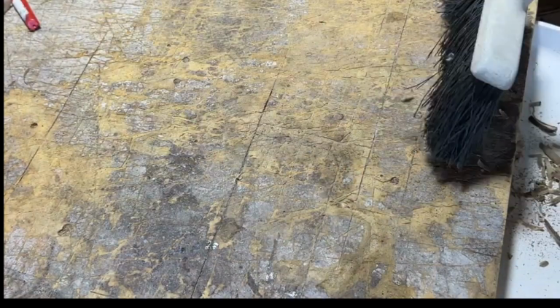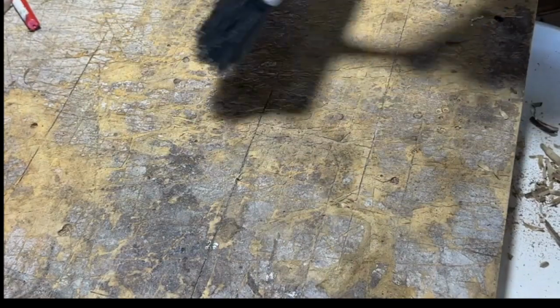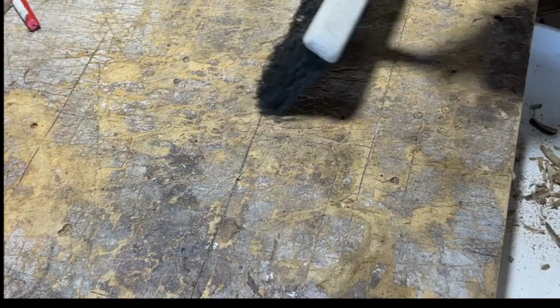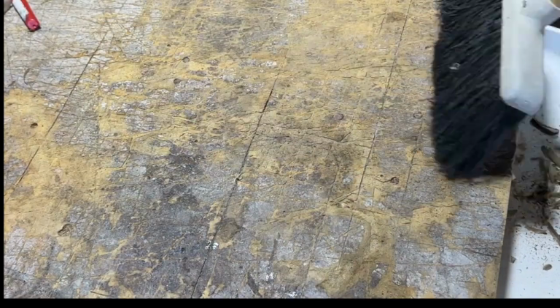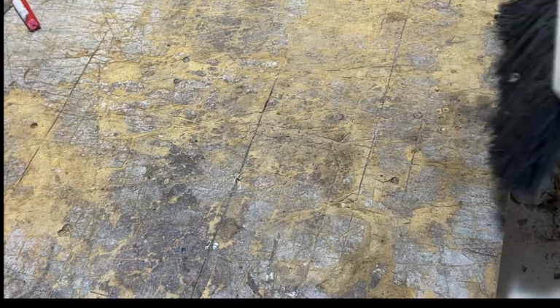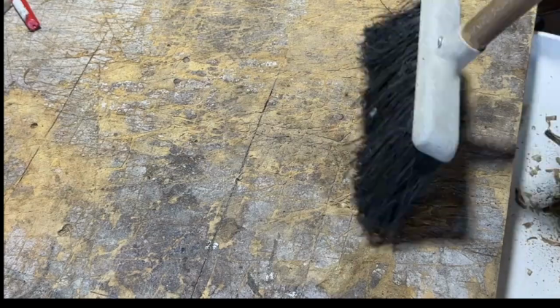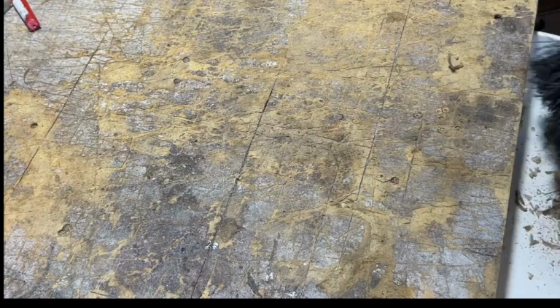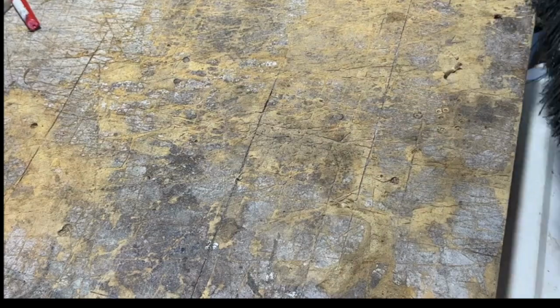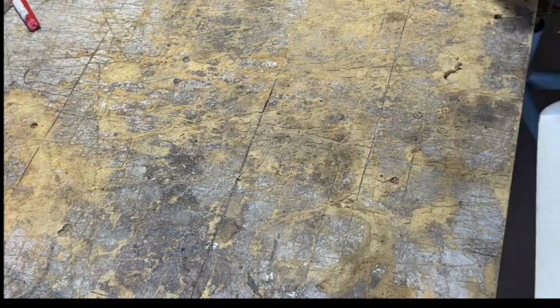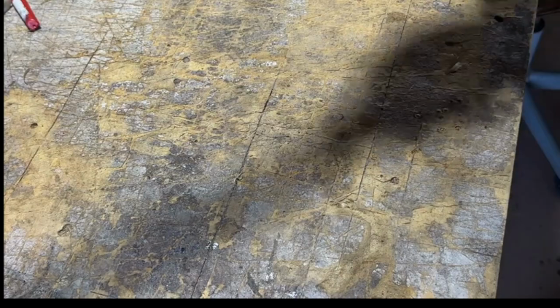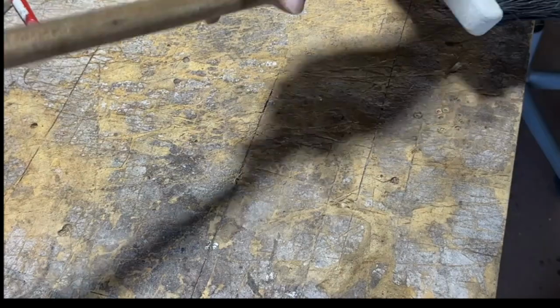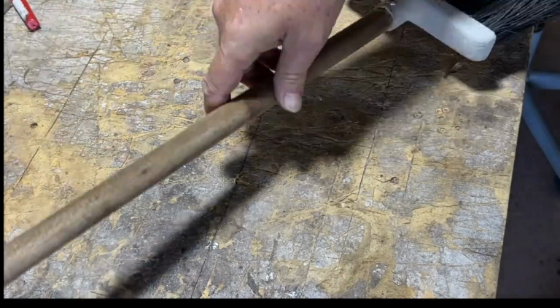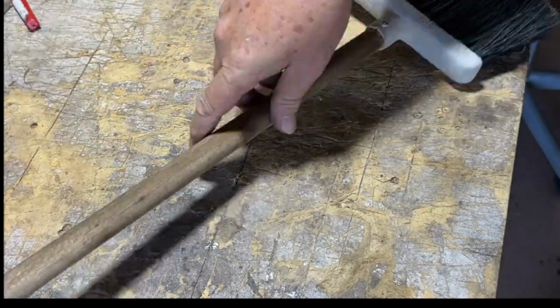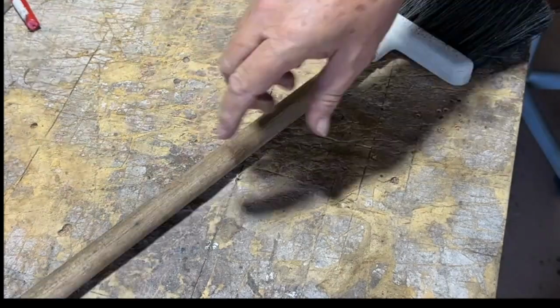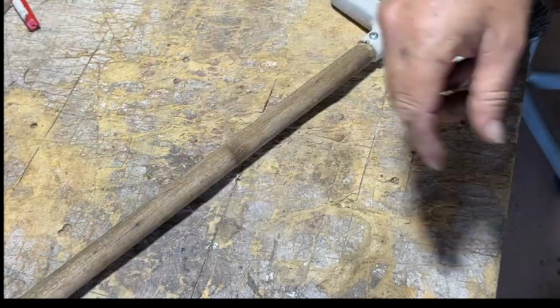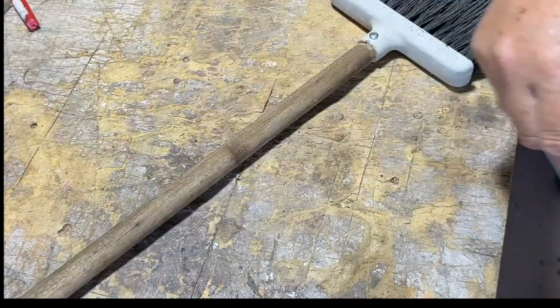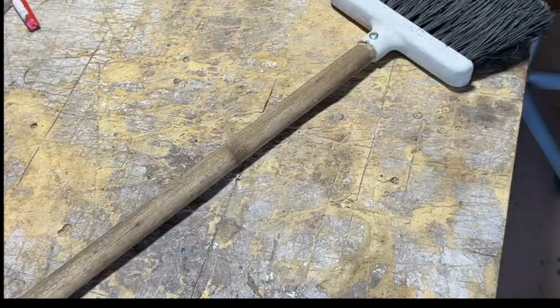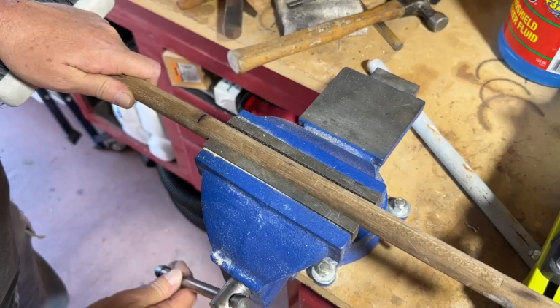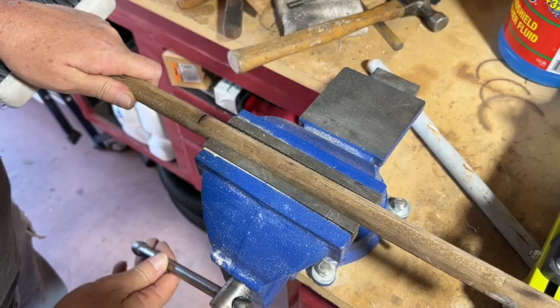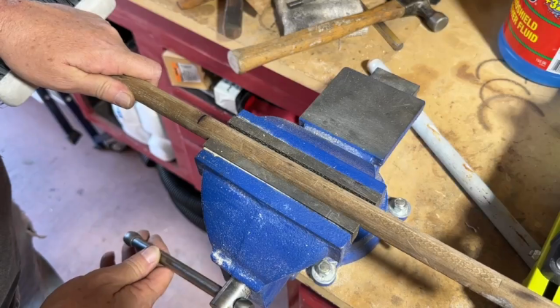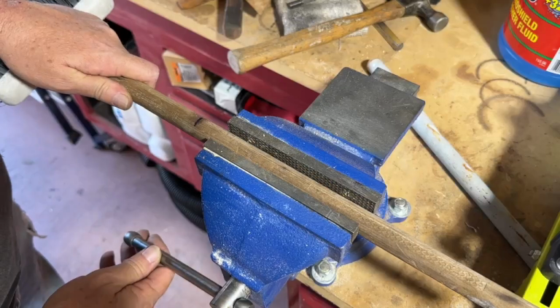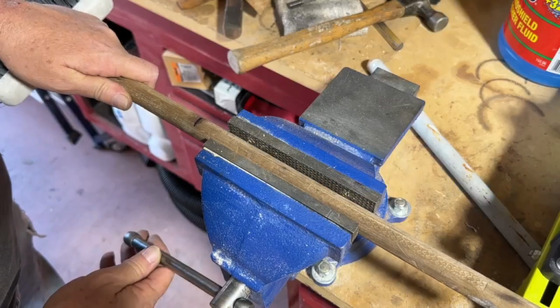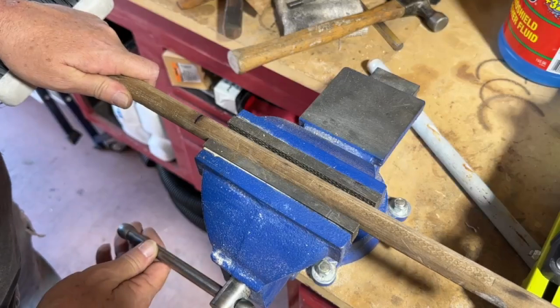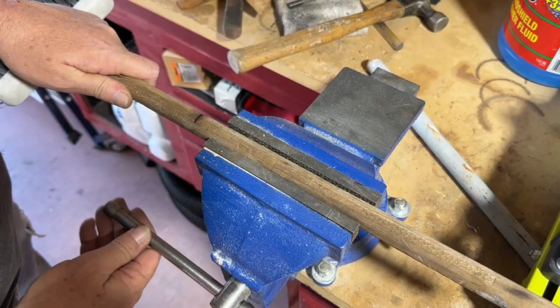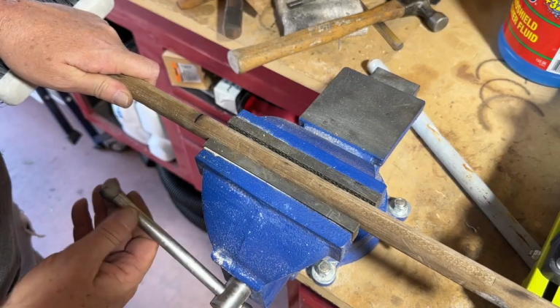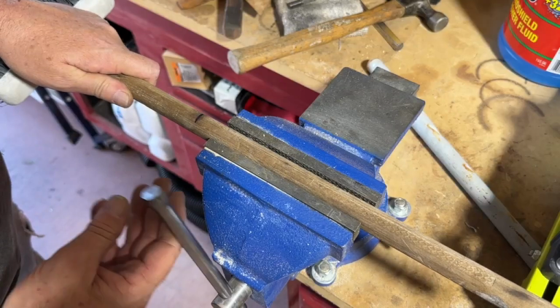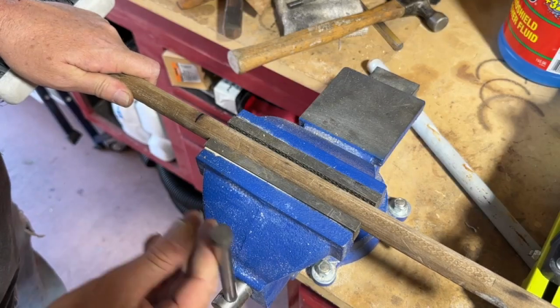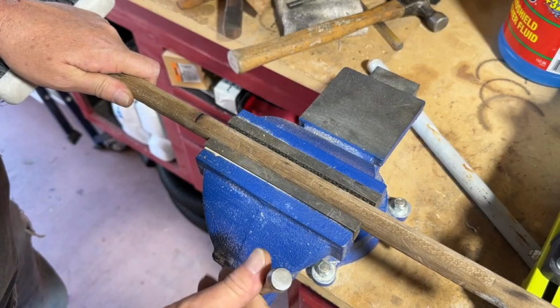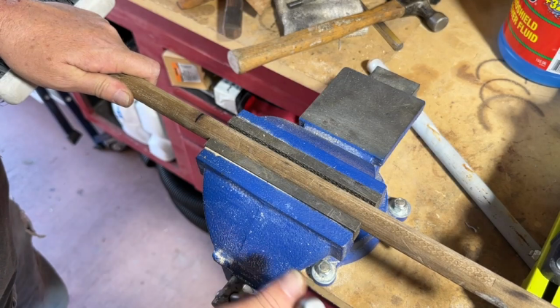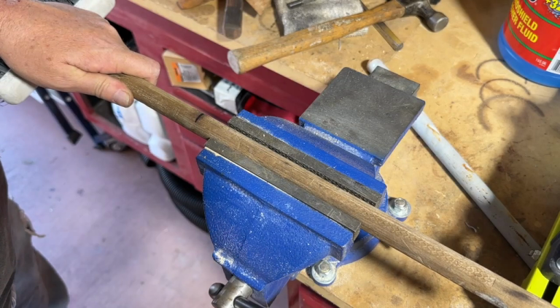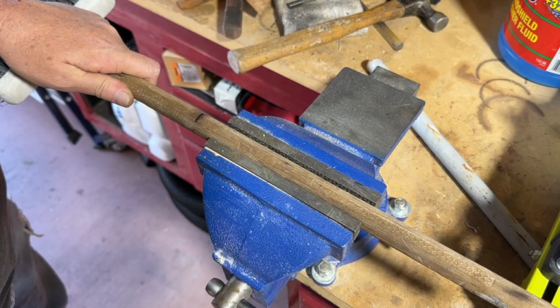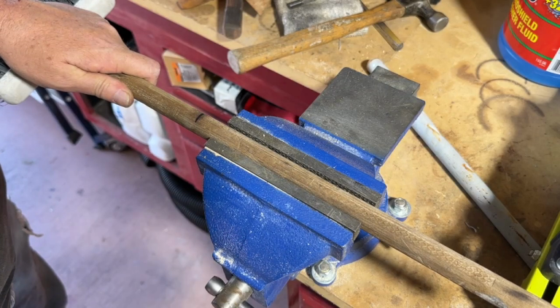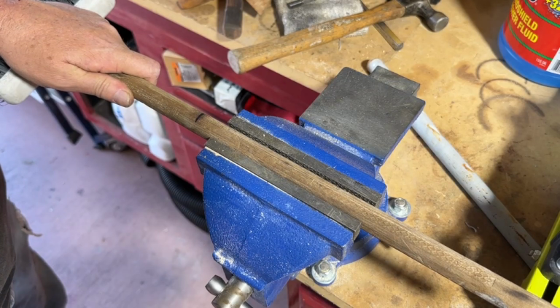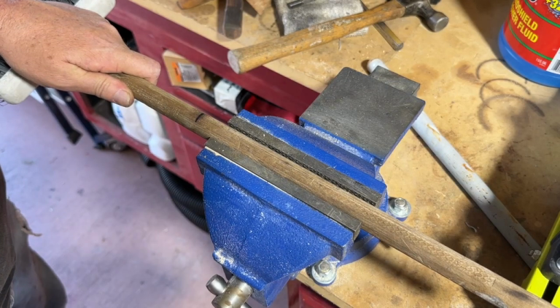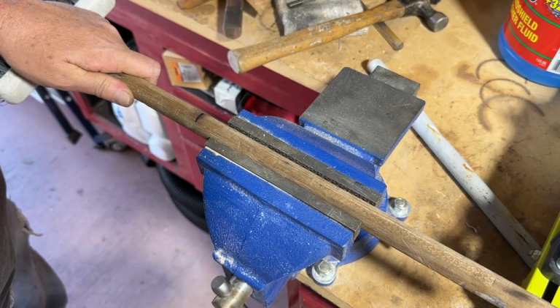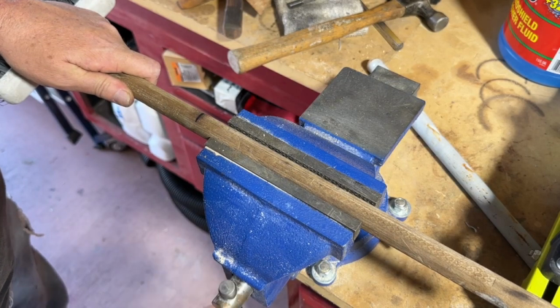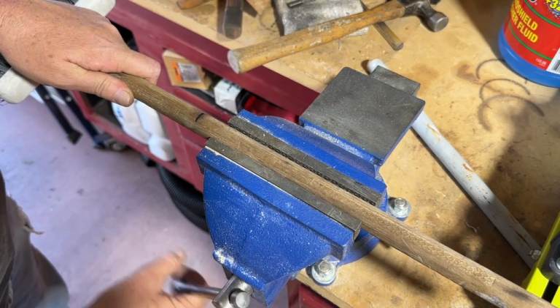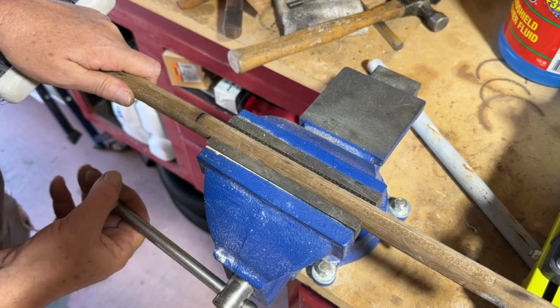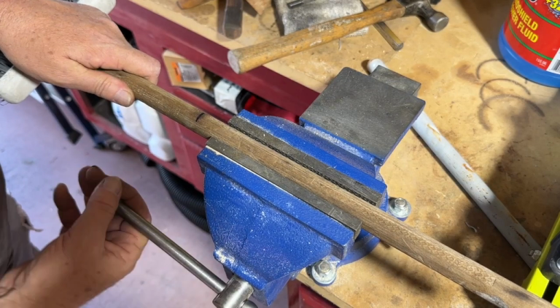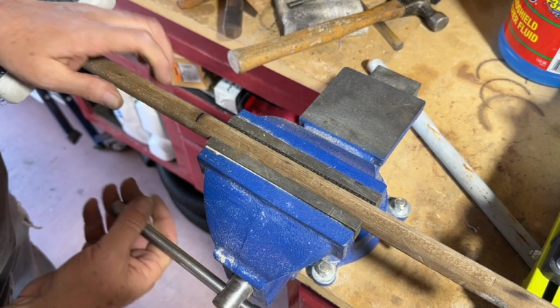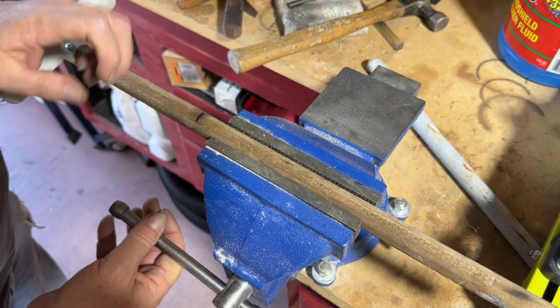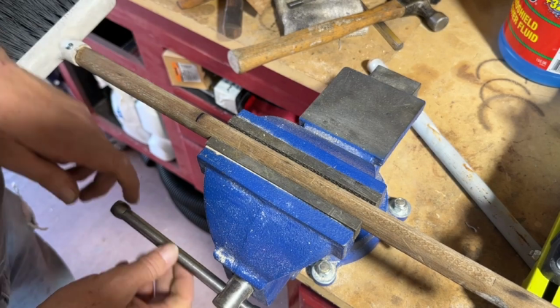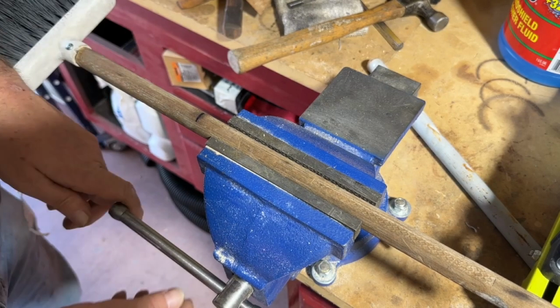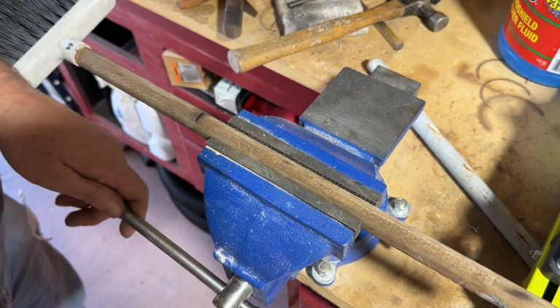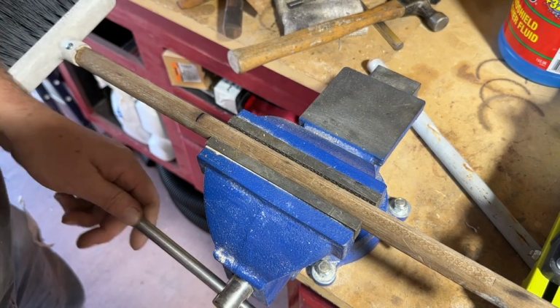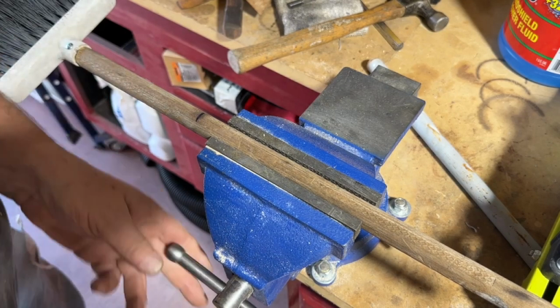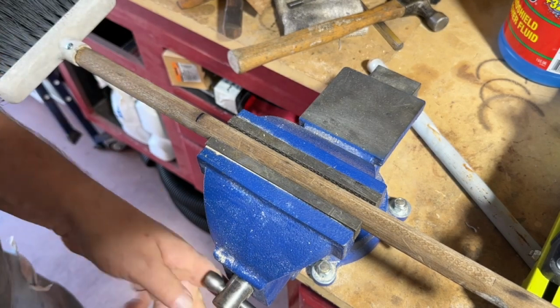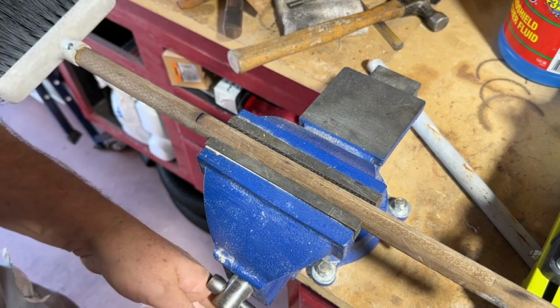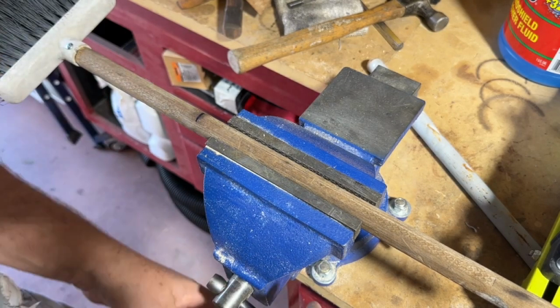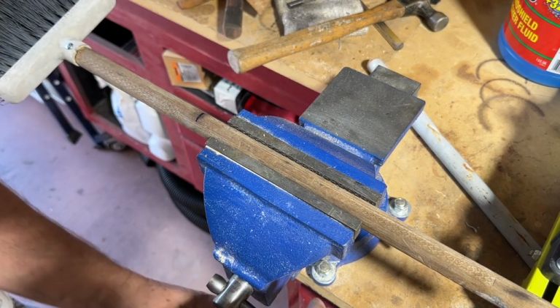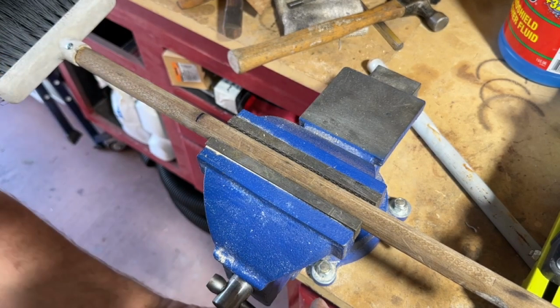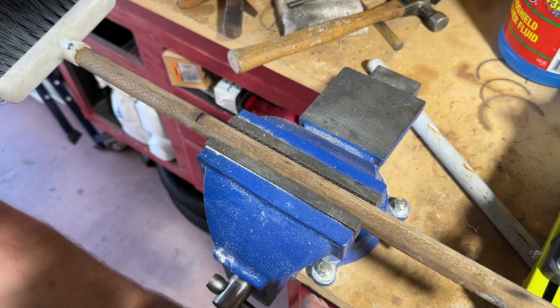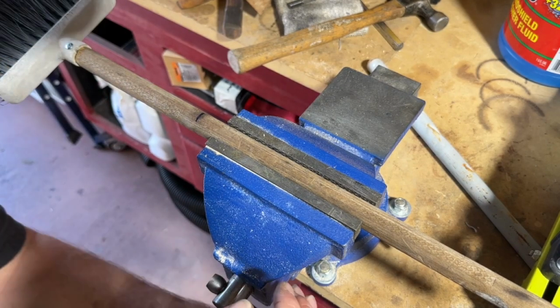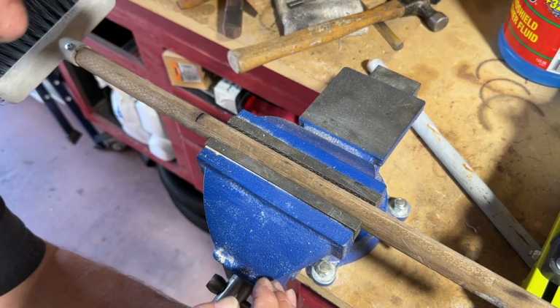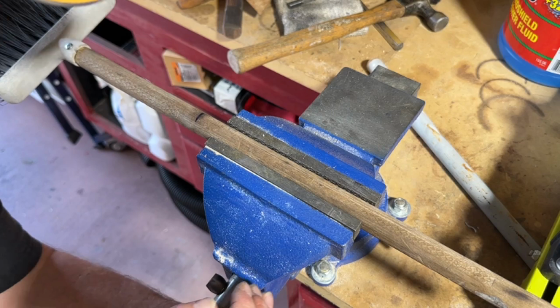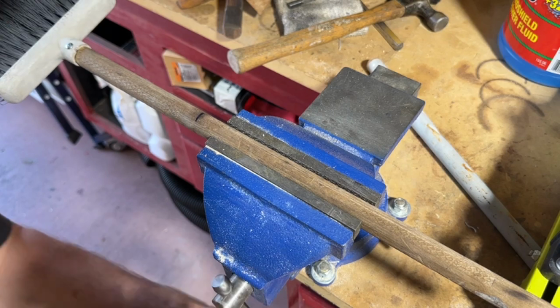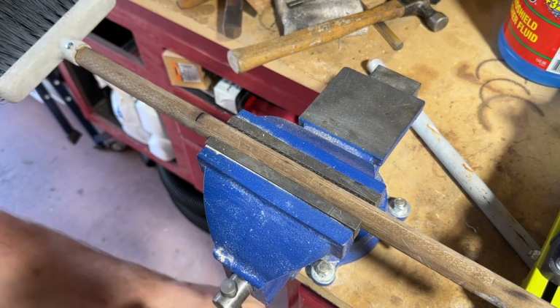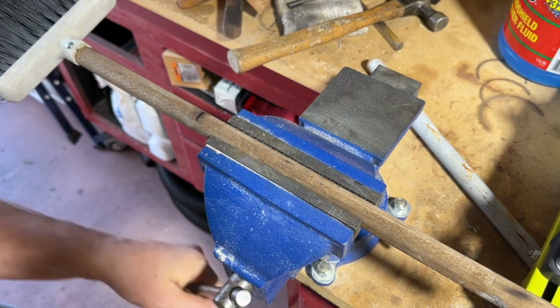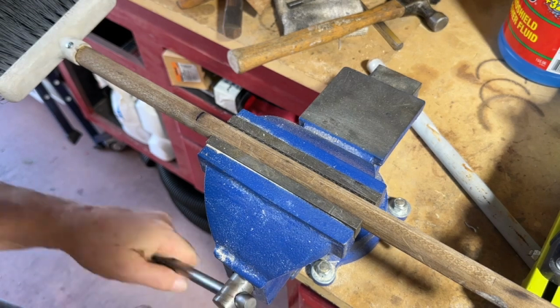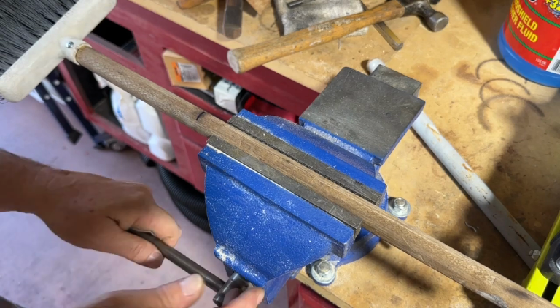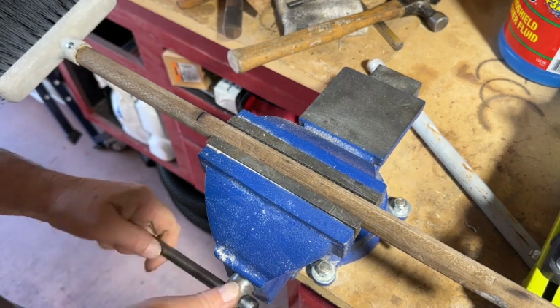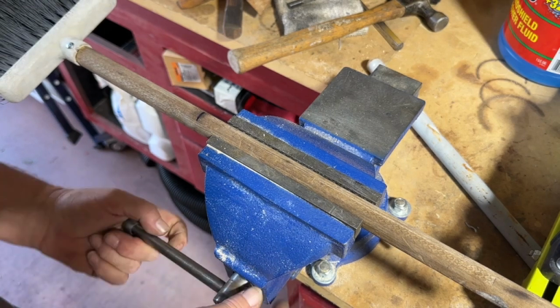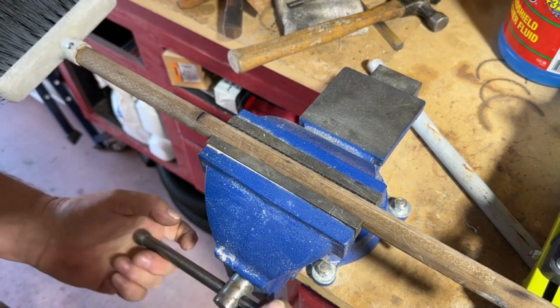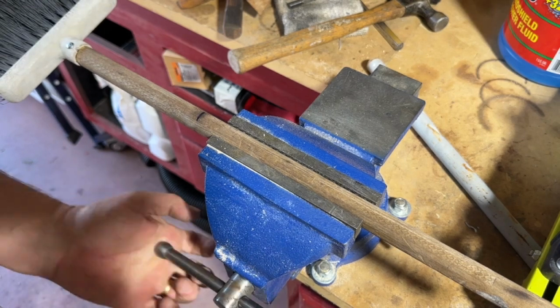Quick test, then cut to length. In this case we're repurposing it as a hand broom for the shop.